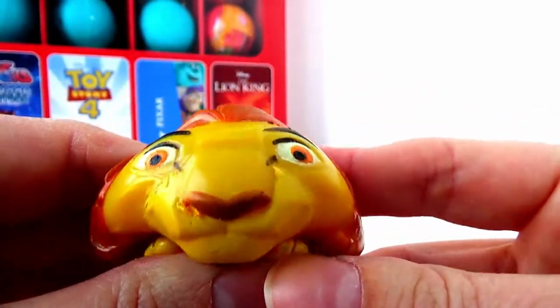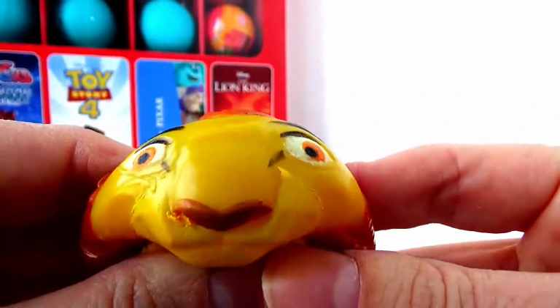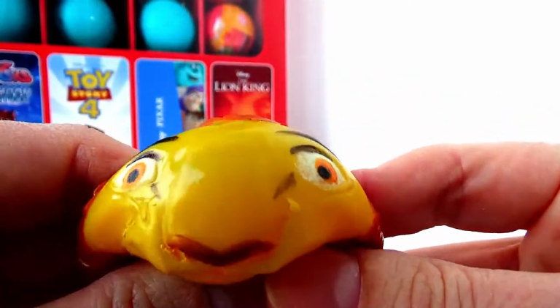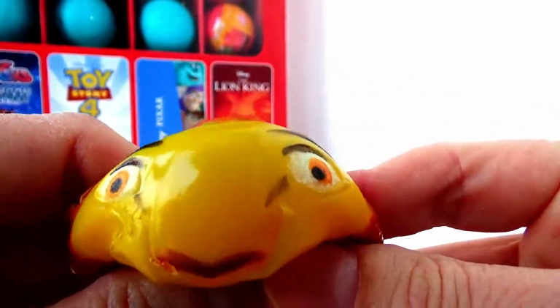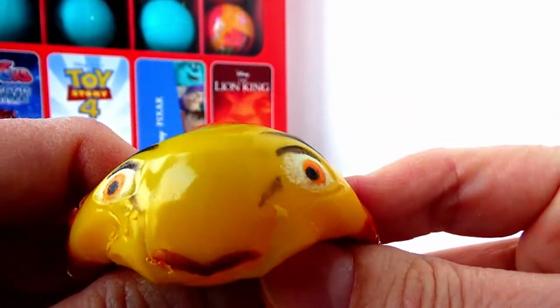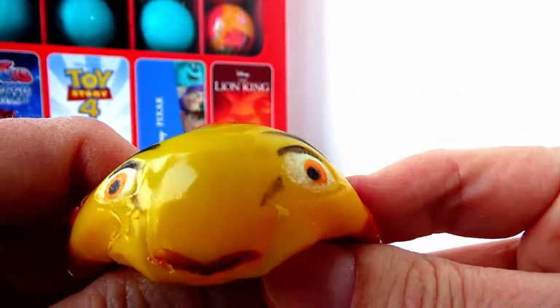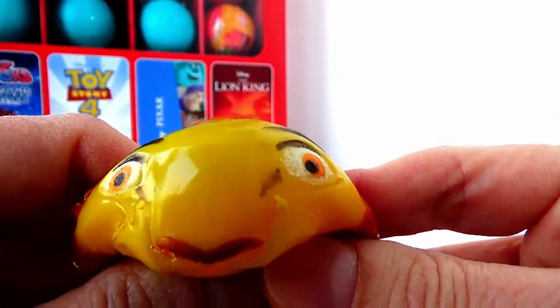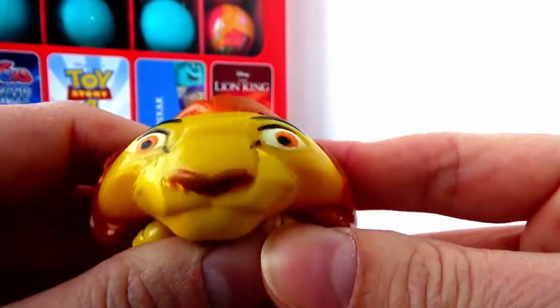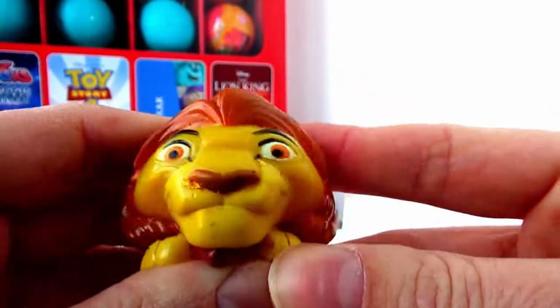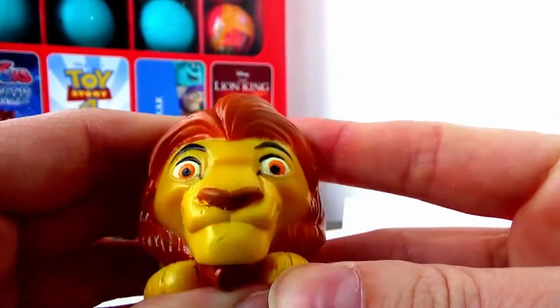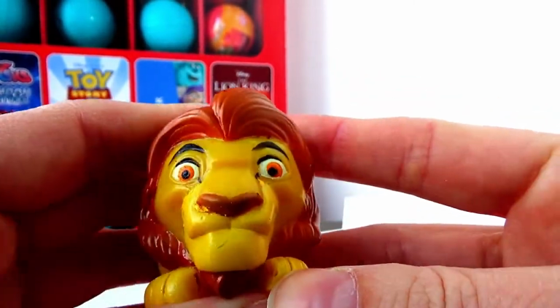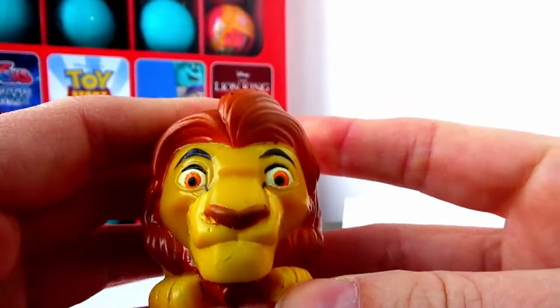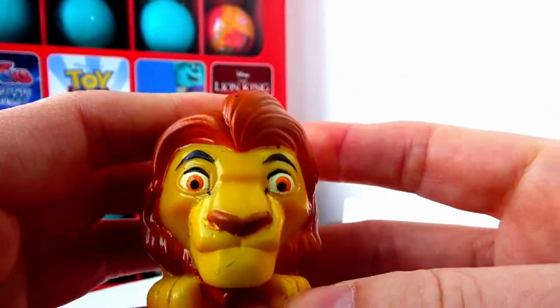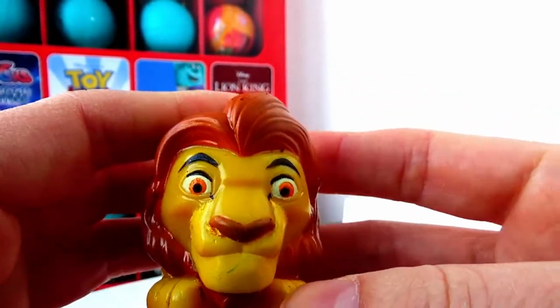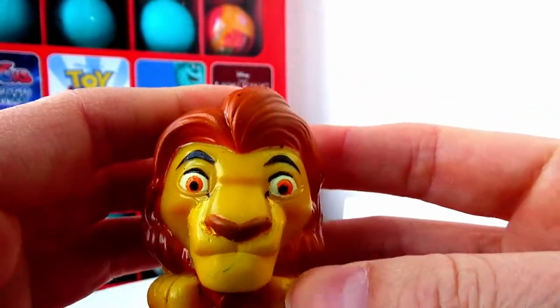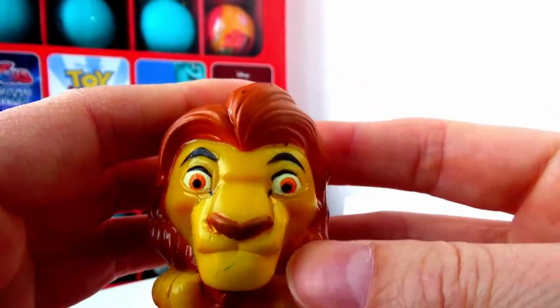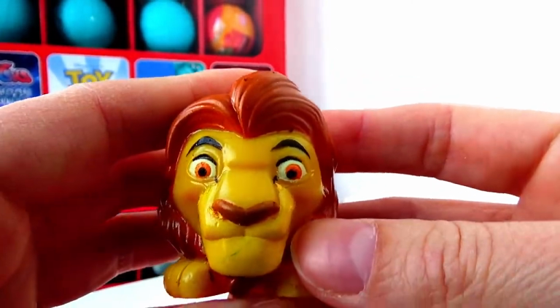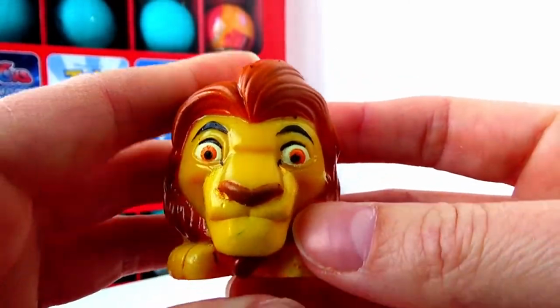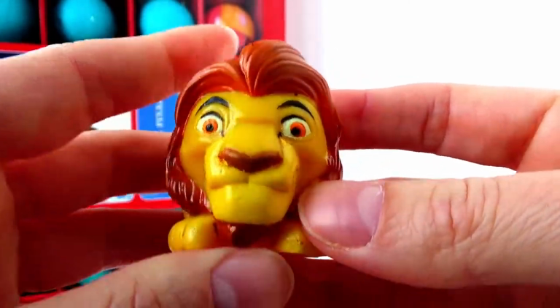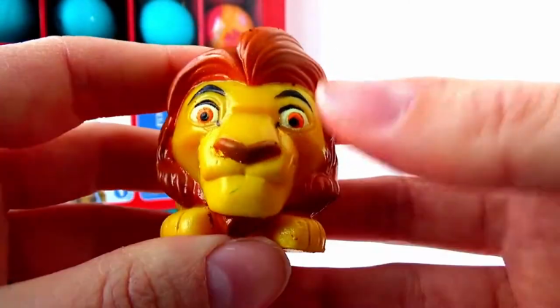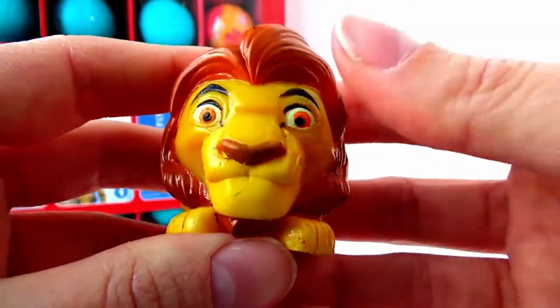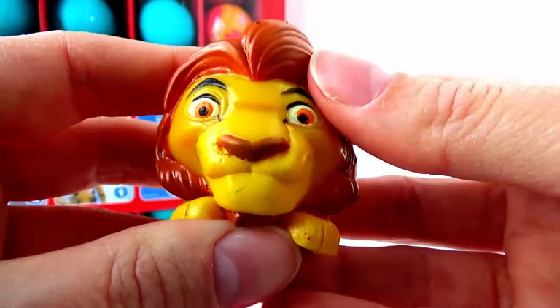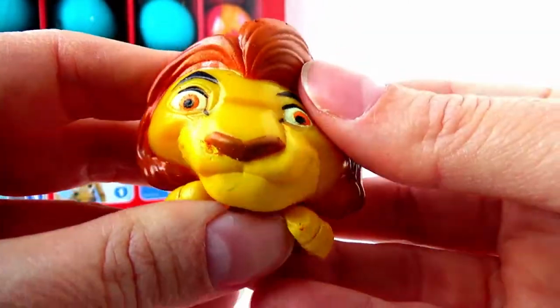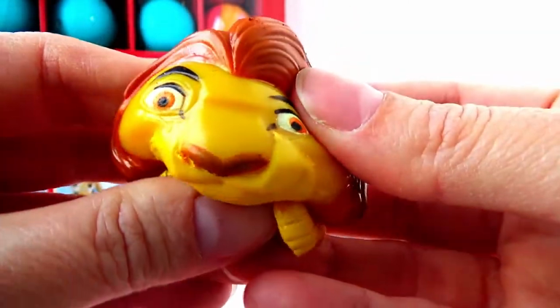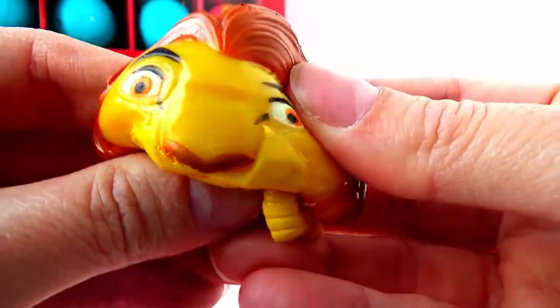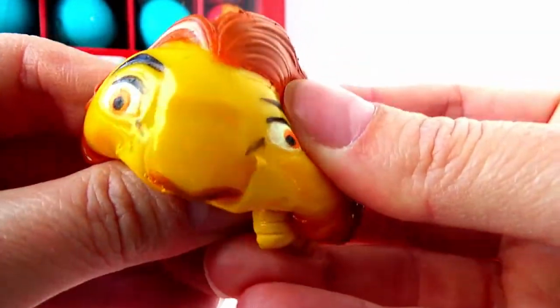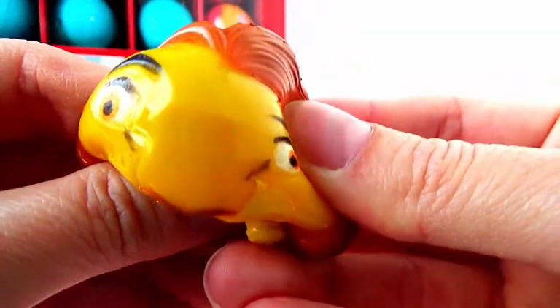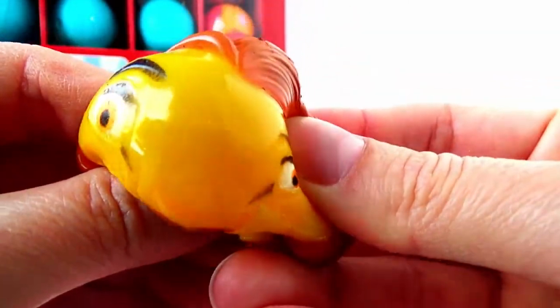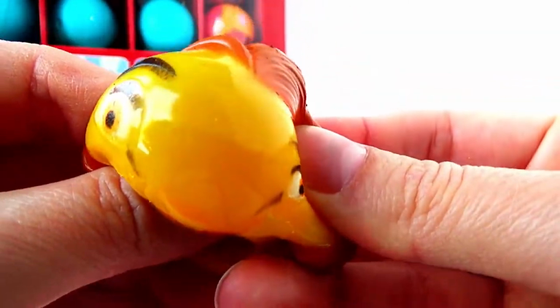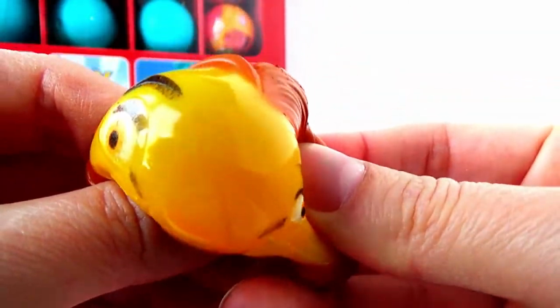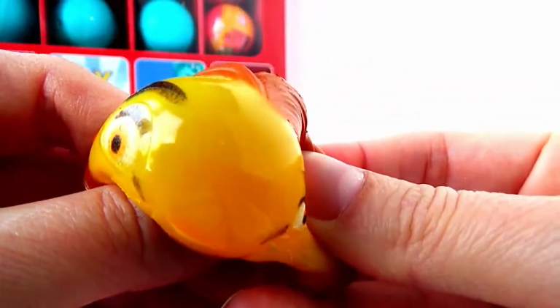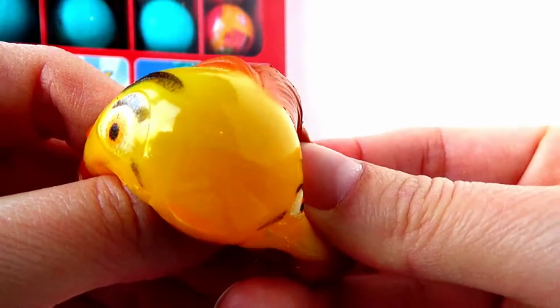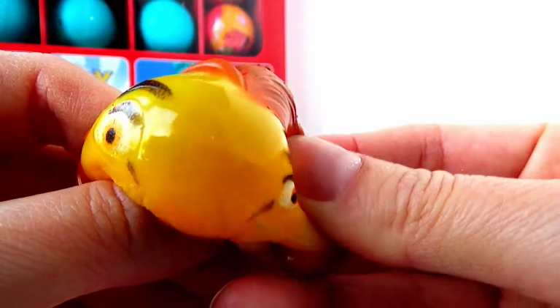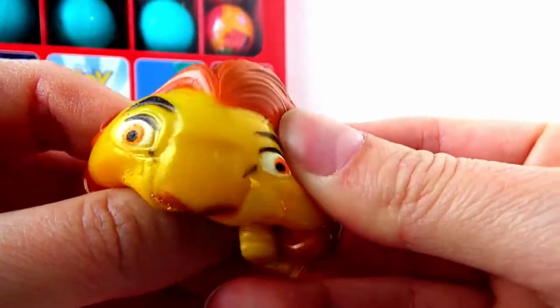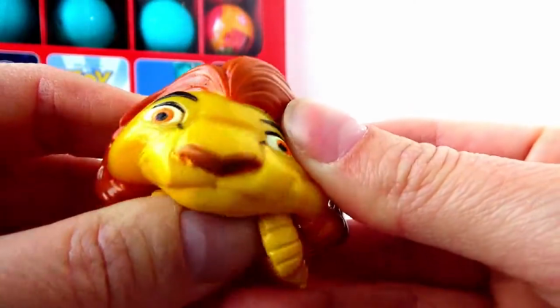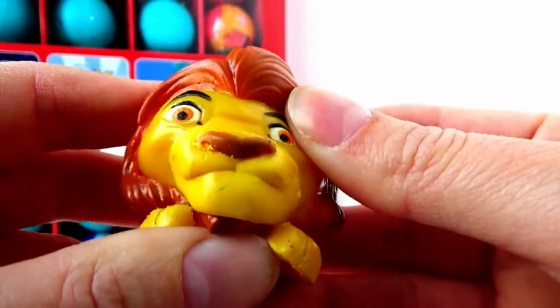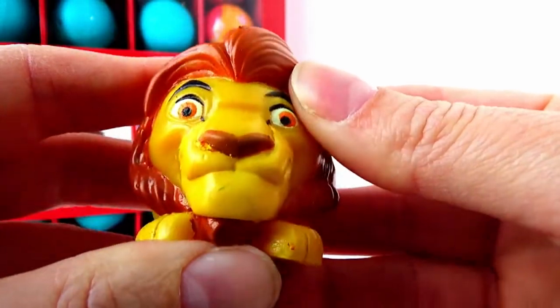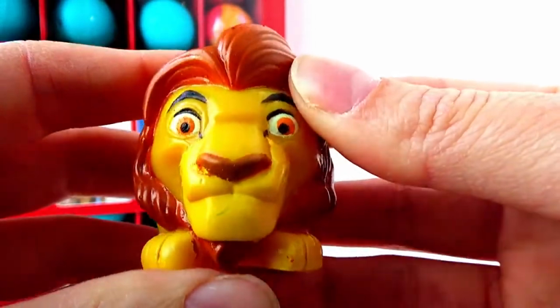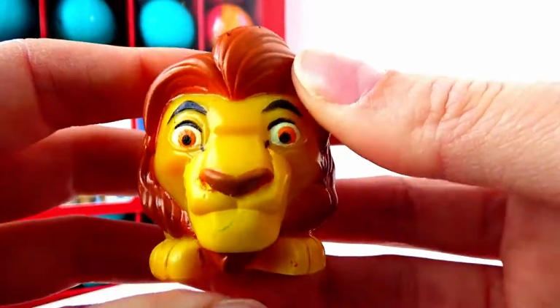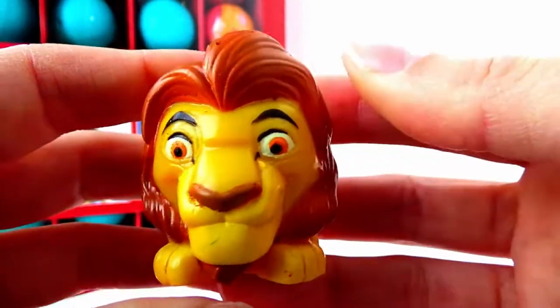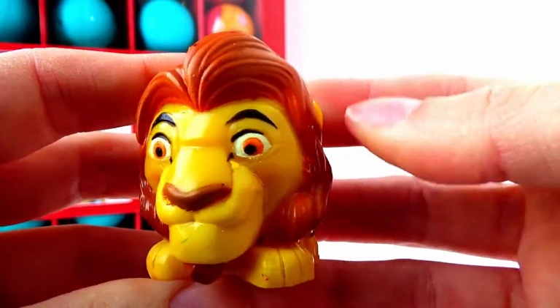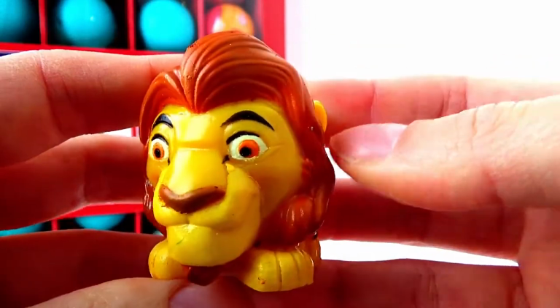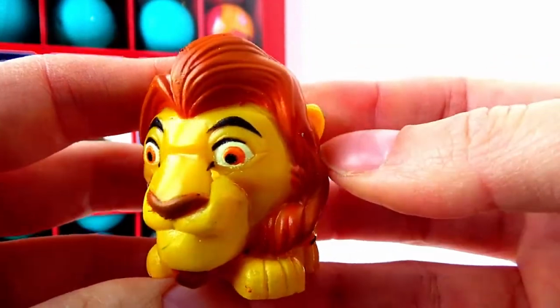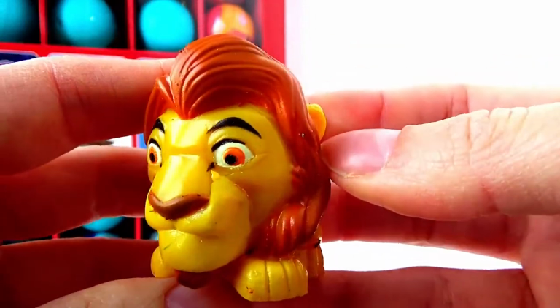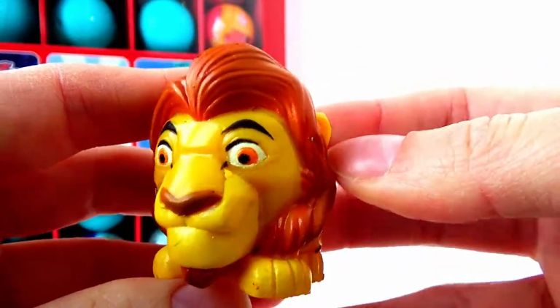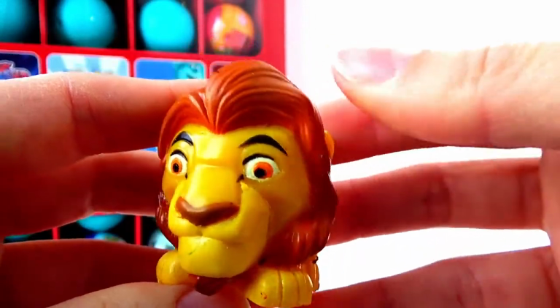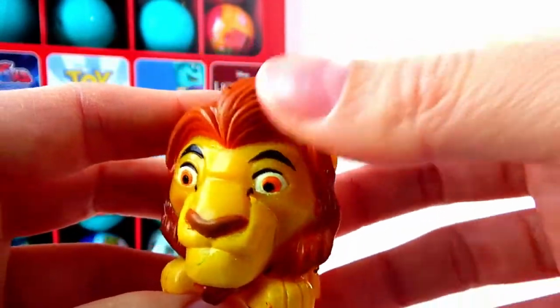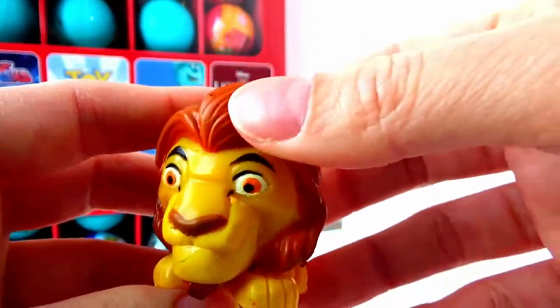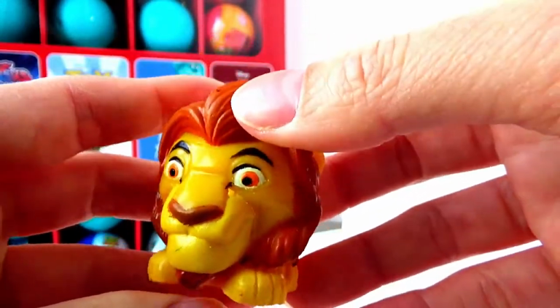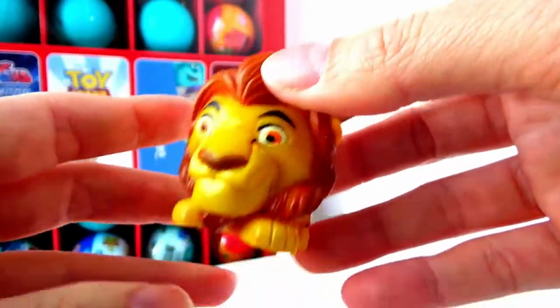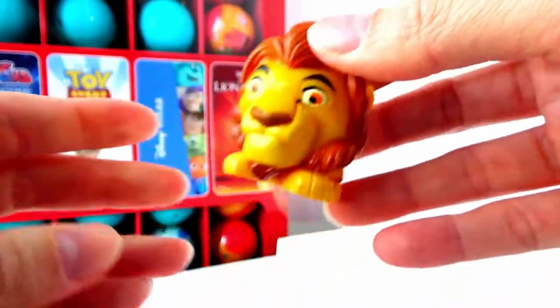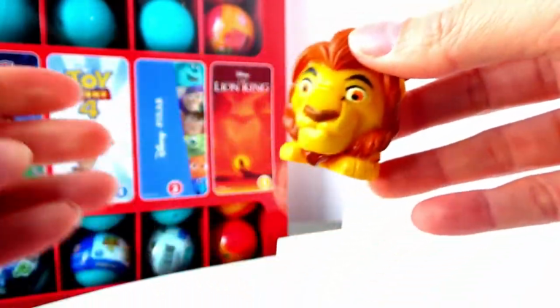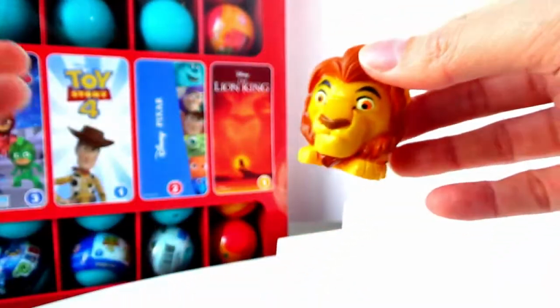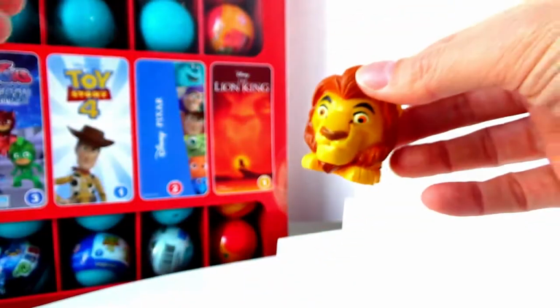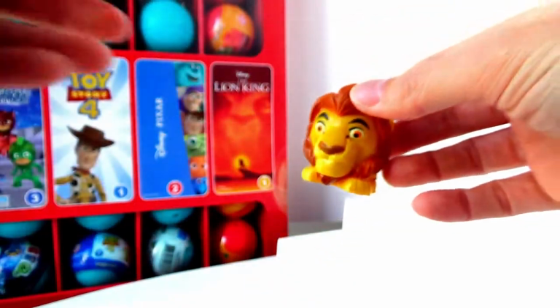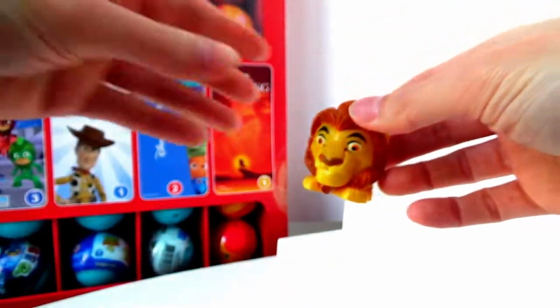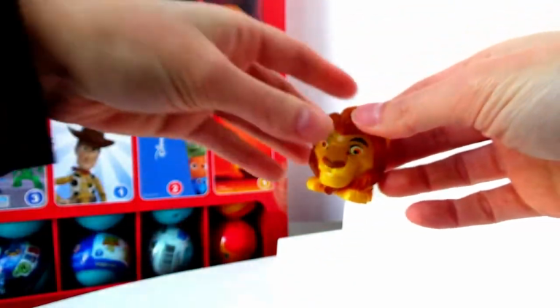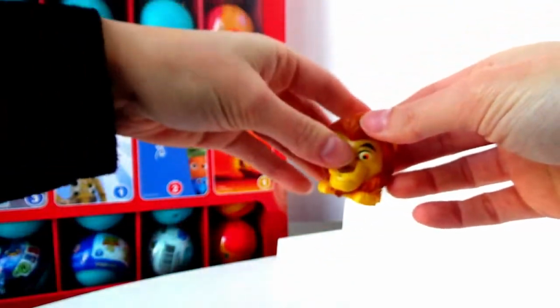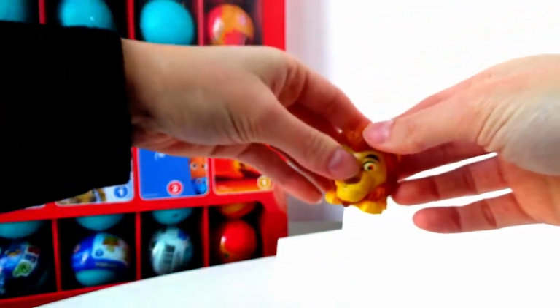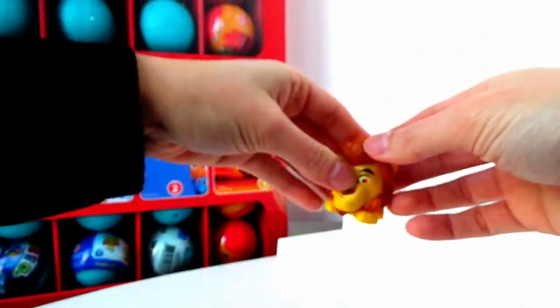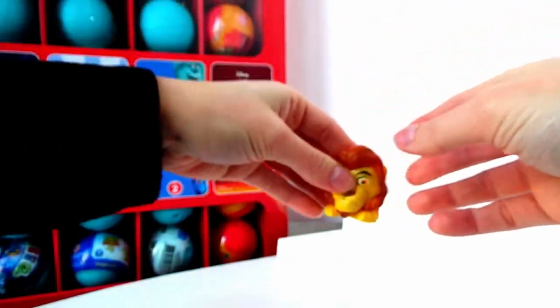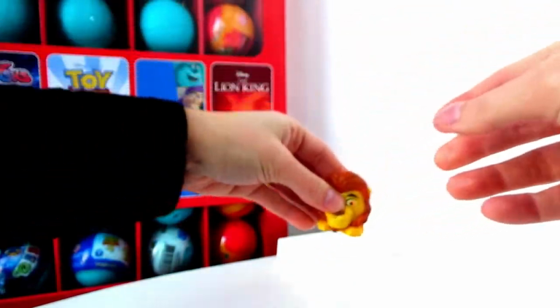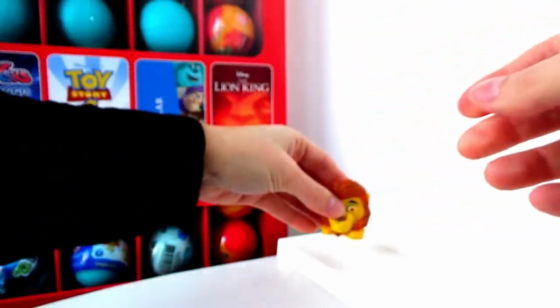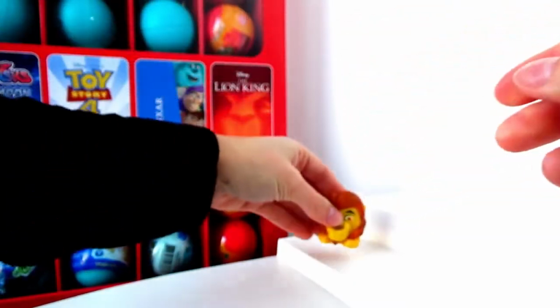Let's squish him. Let's try to get a bubble in the eye. Wow, super cute!